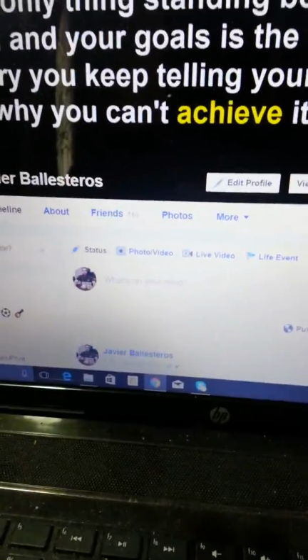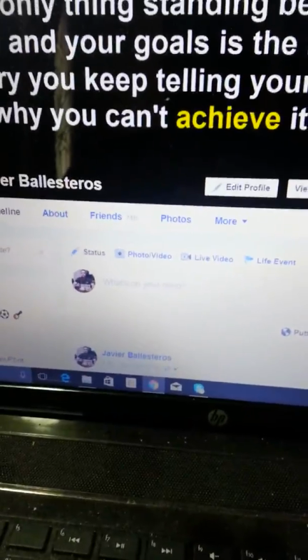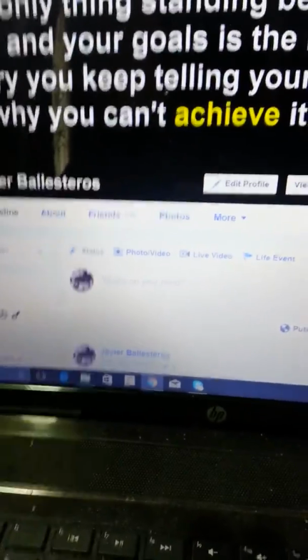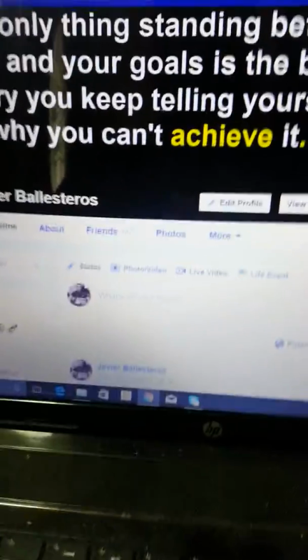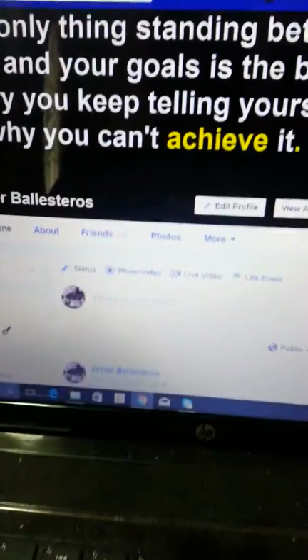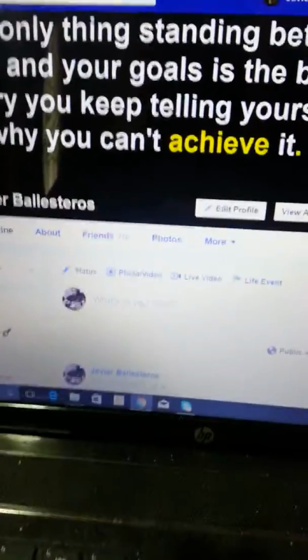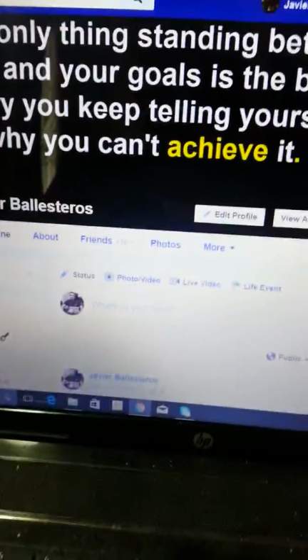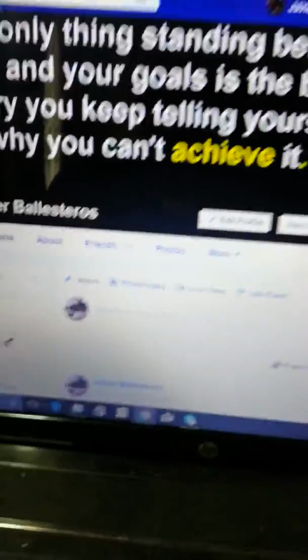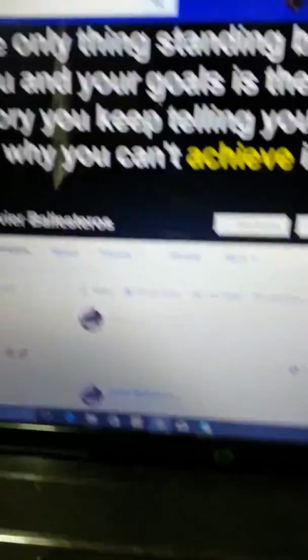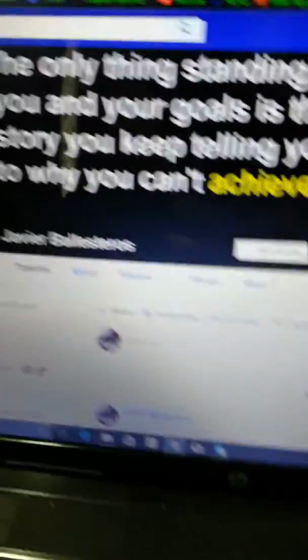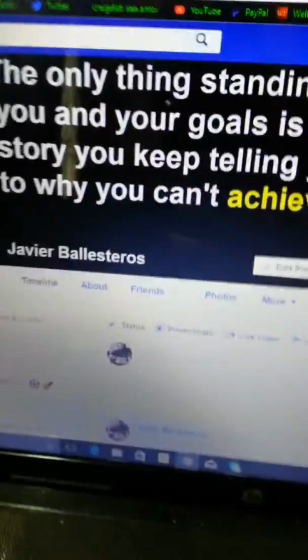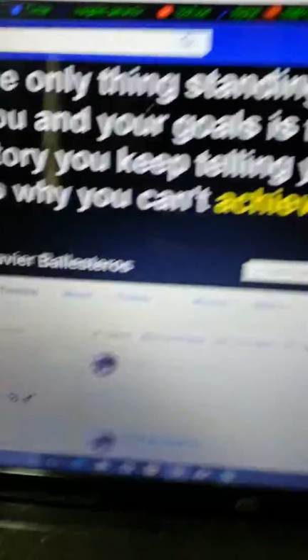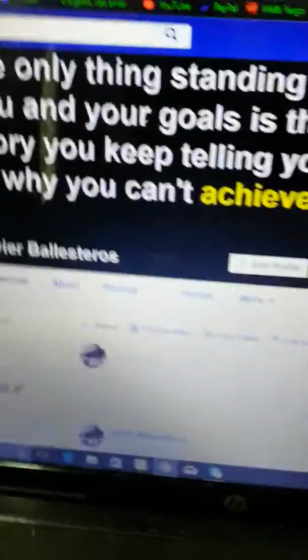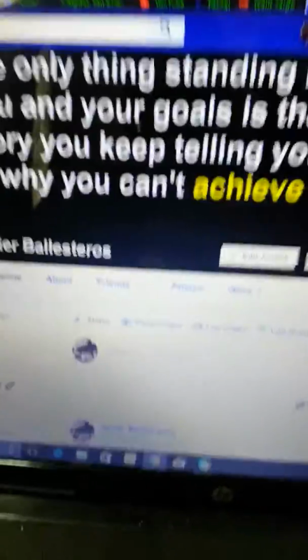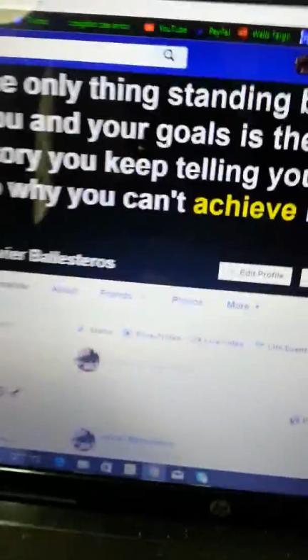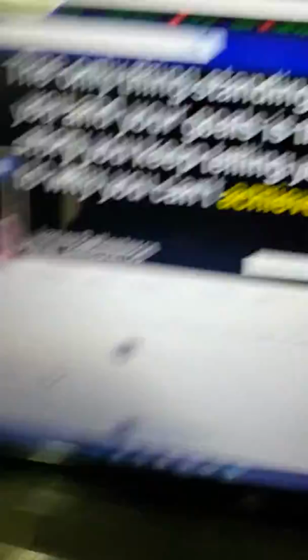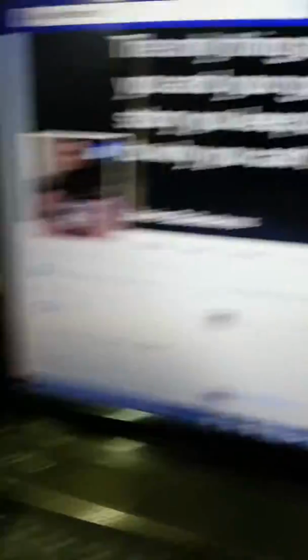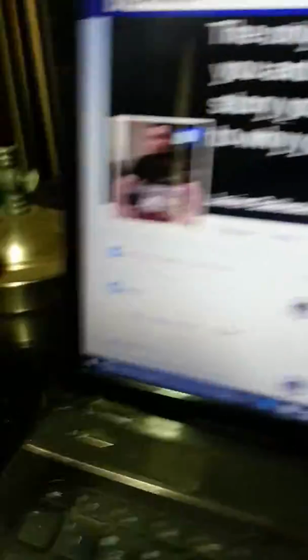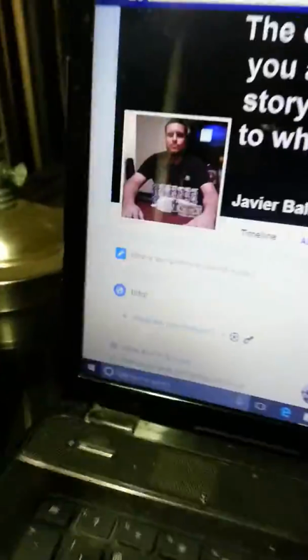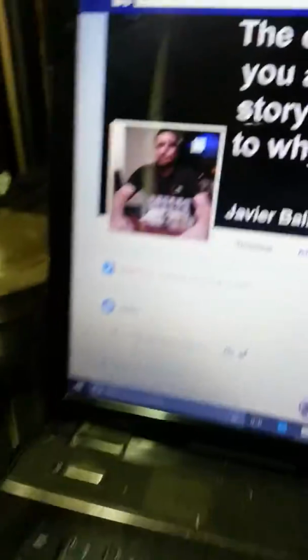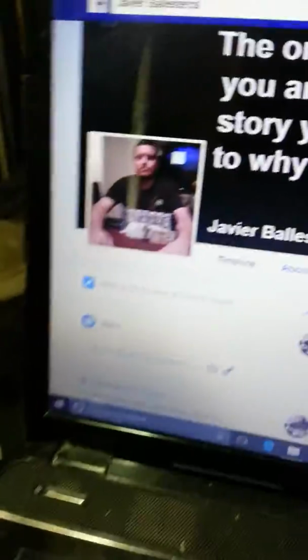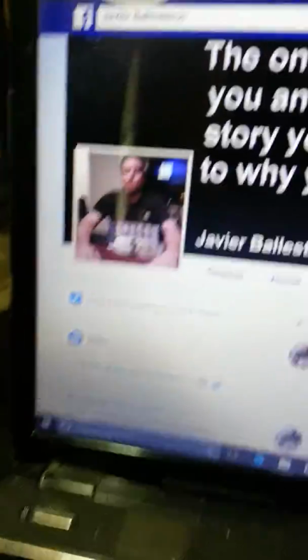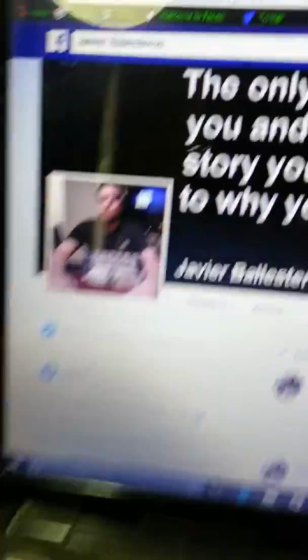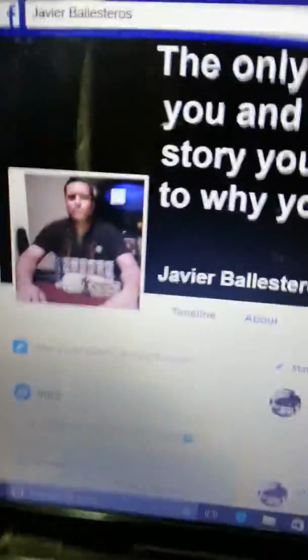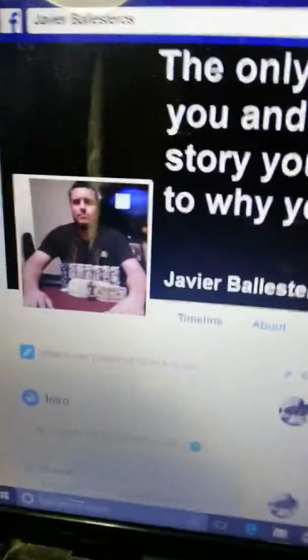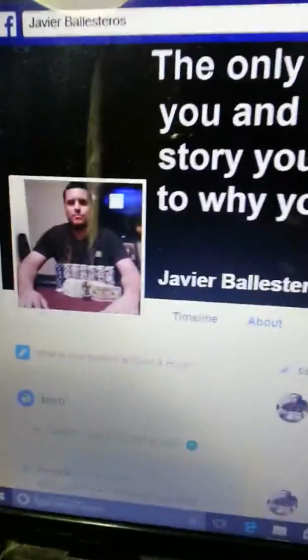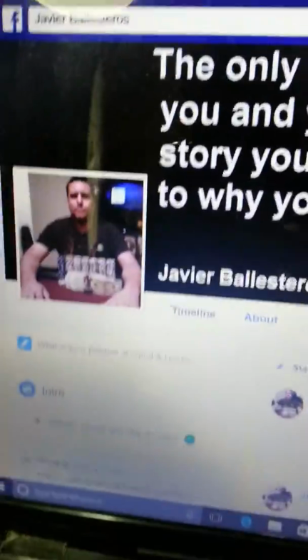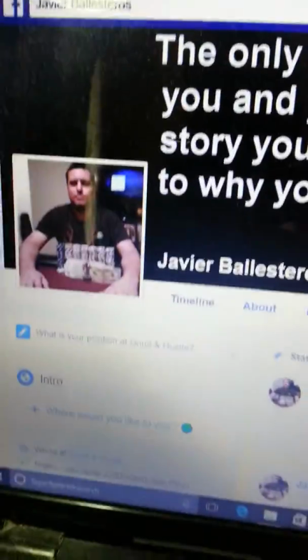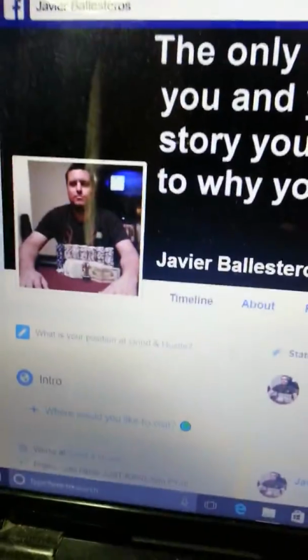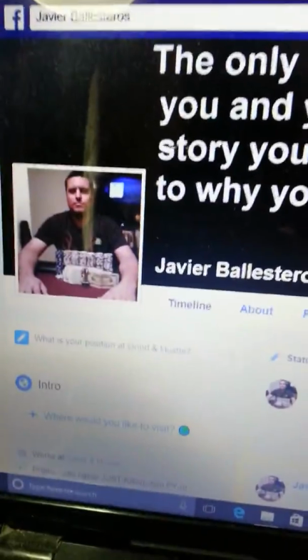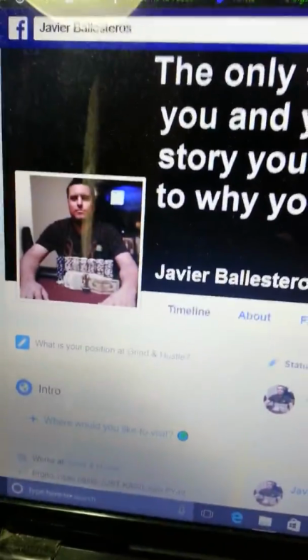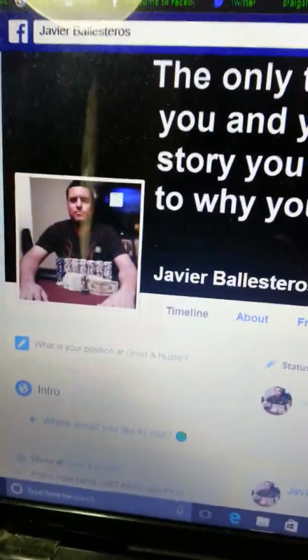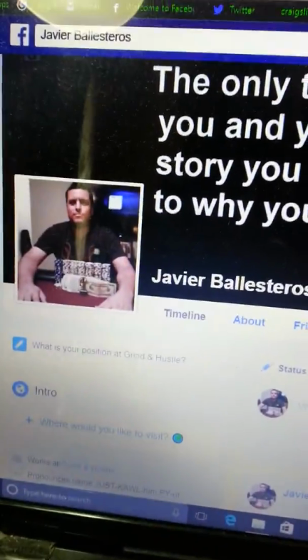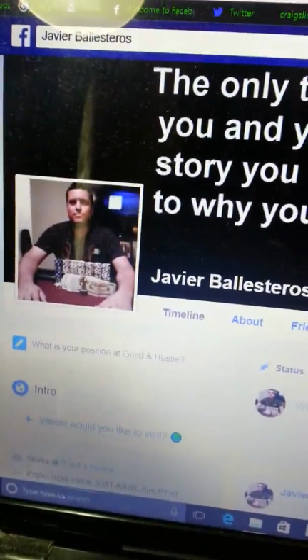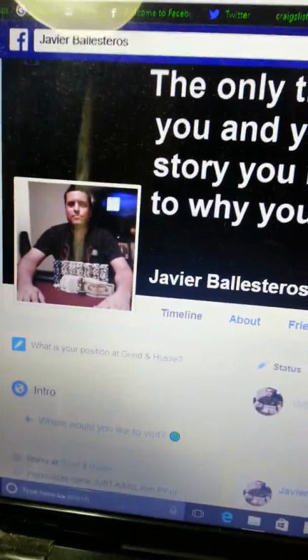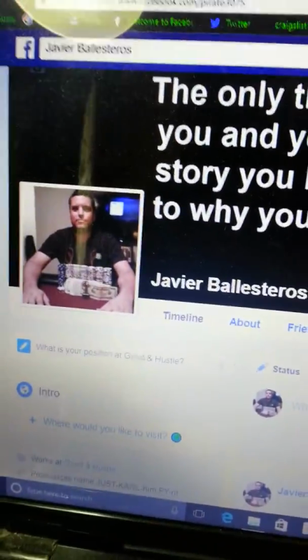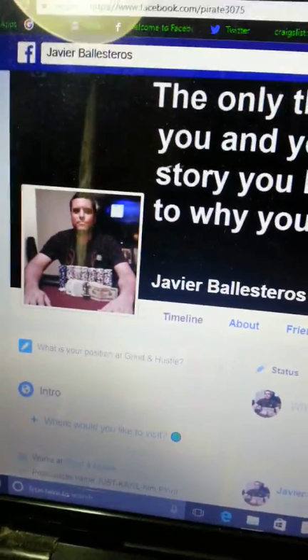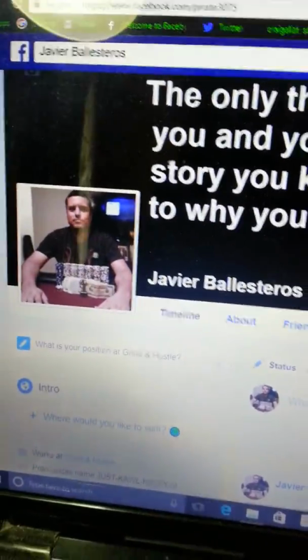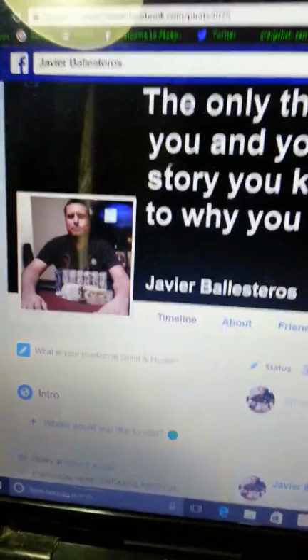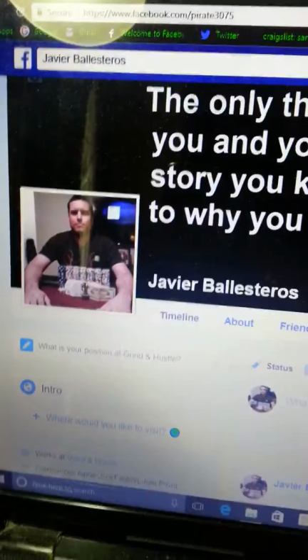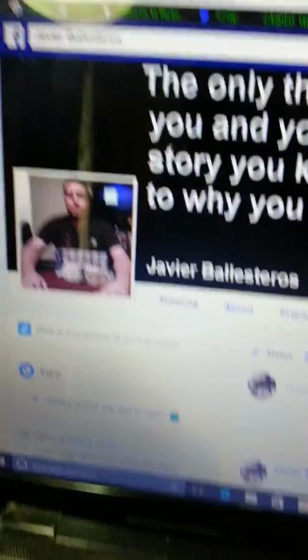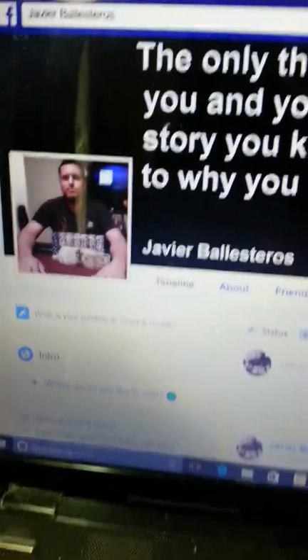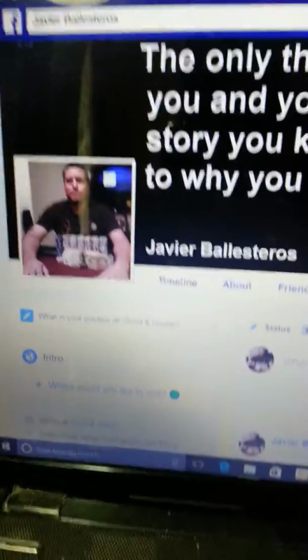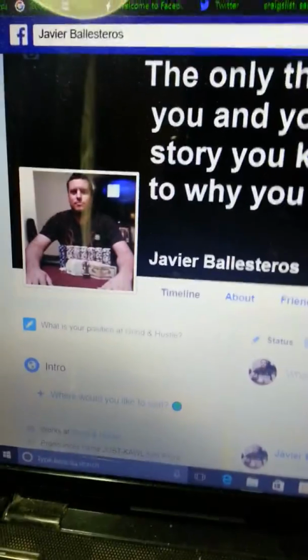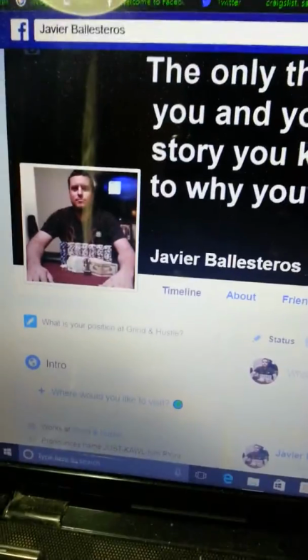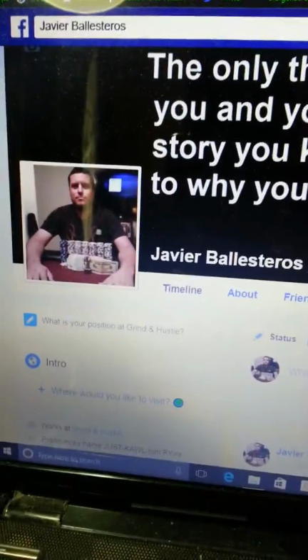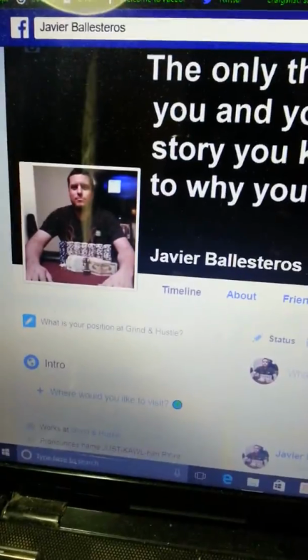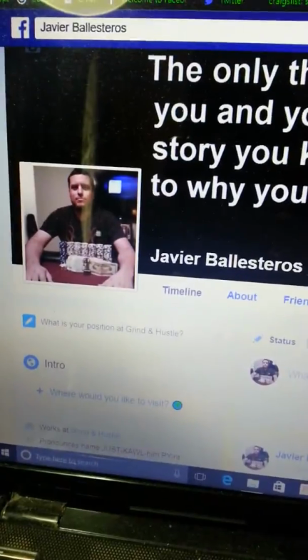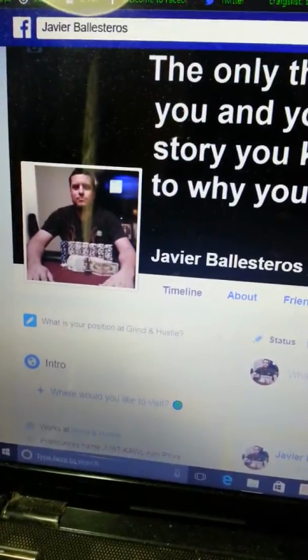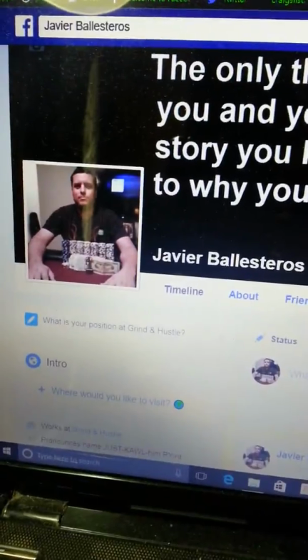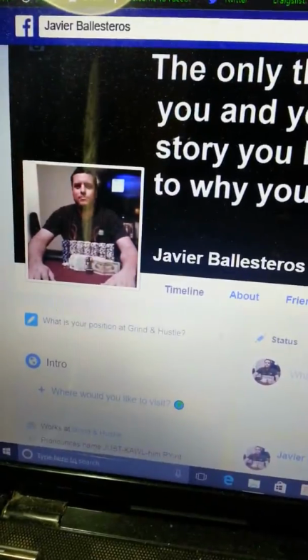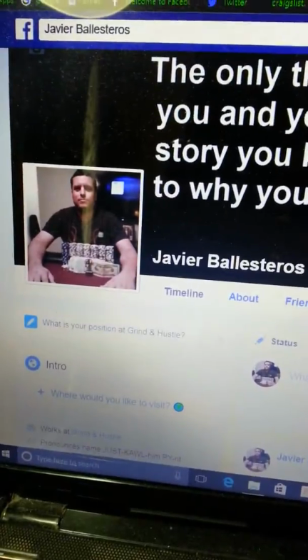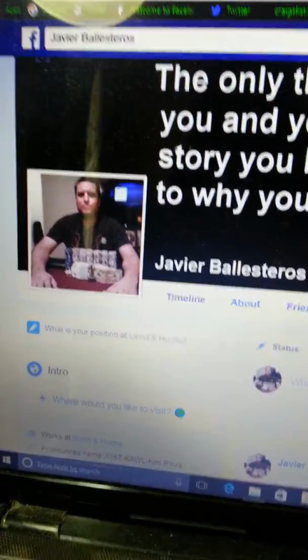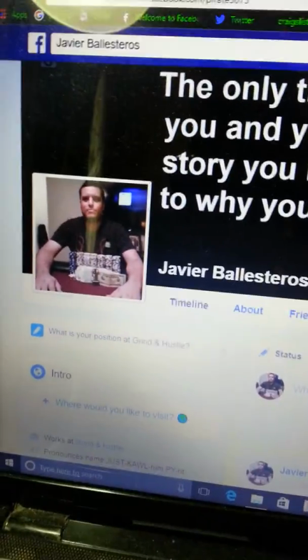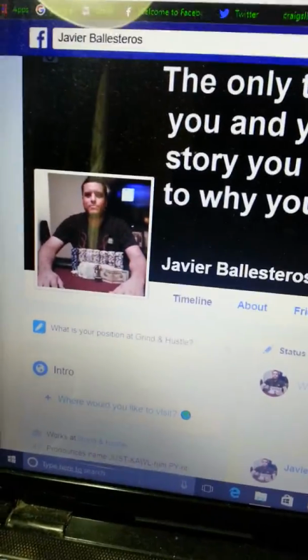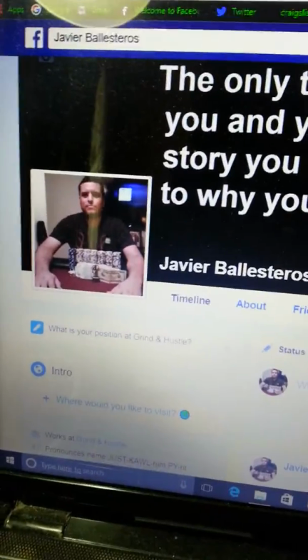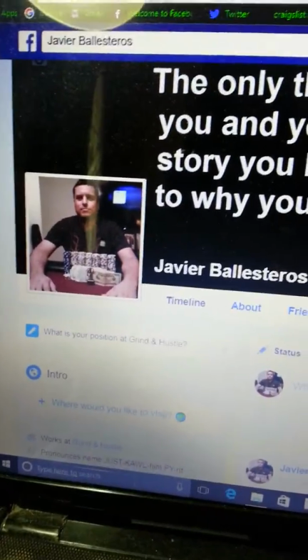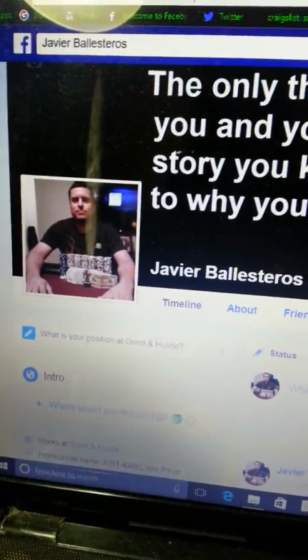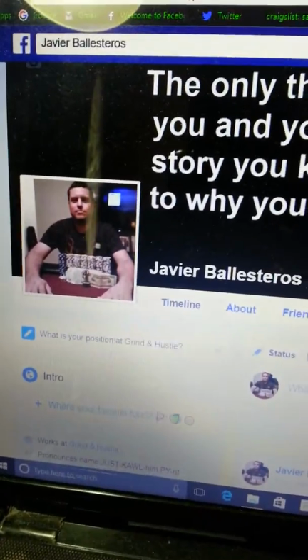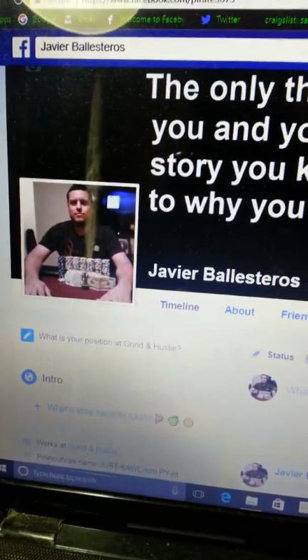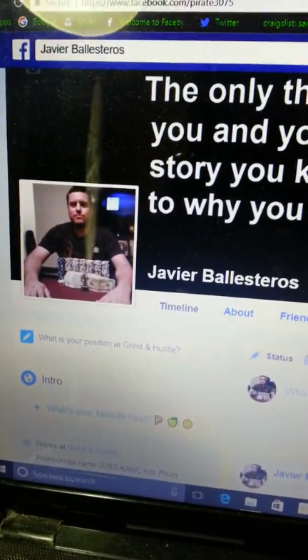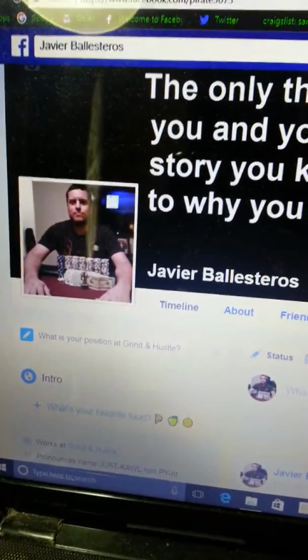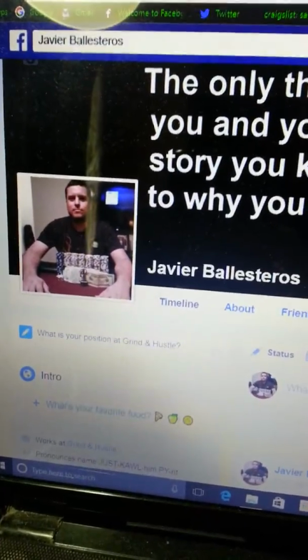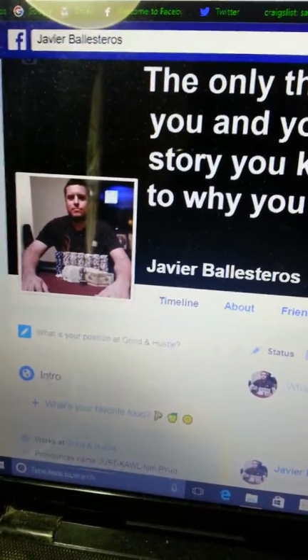What's up guys? My name is Javier. That's me right there — that's my Facebook profile. Just kidding.